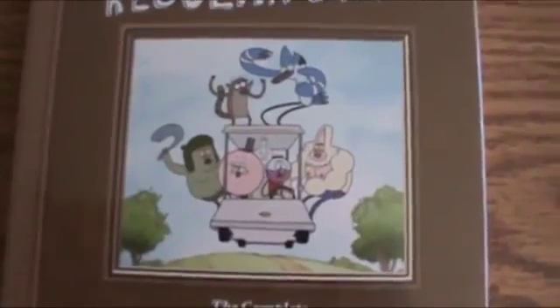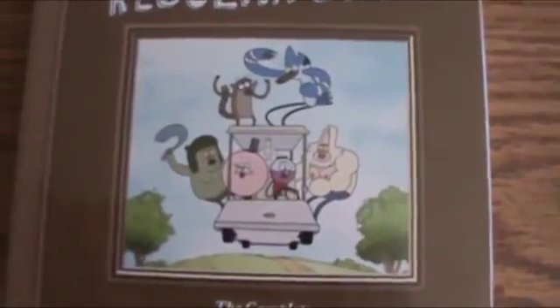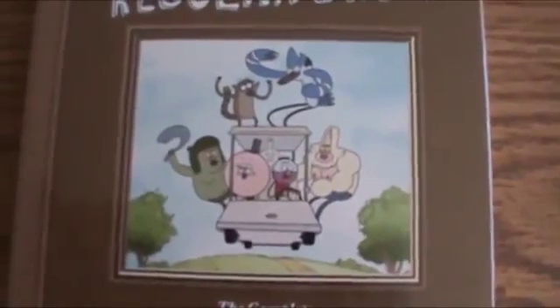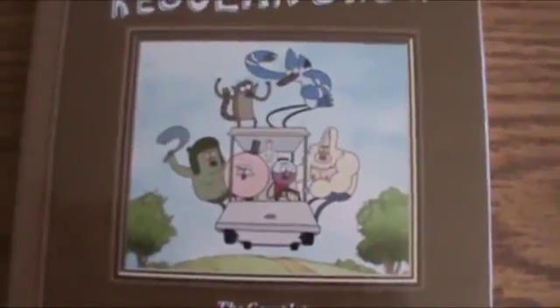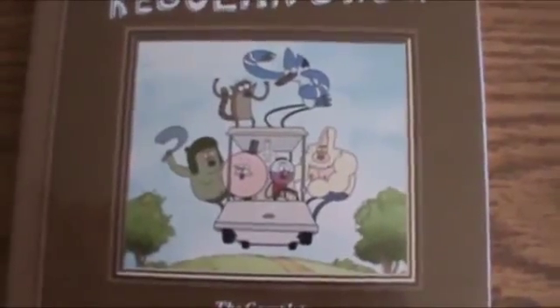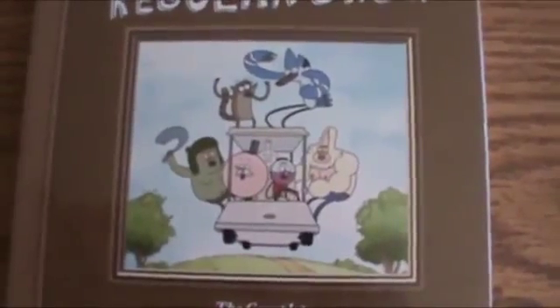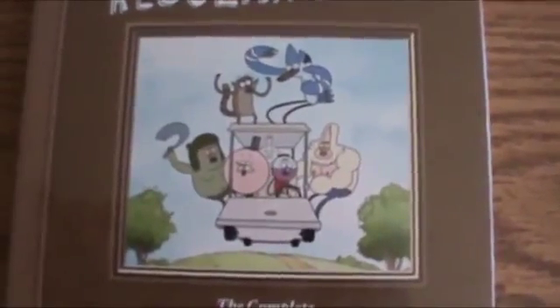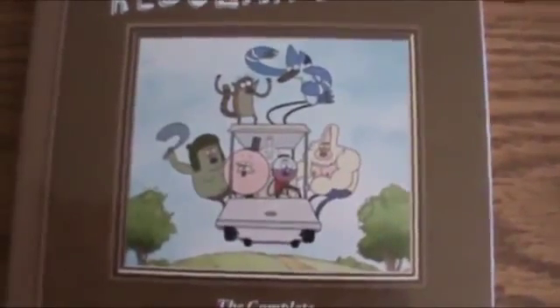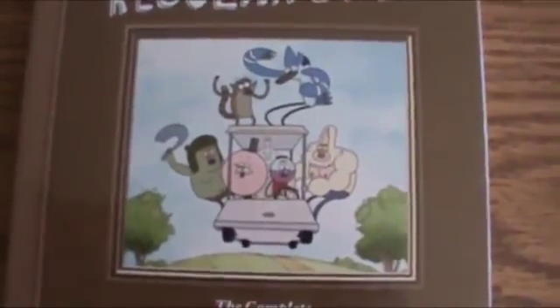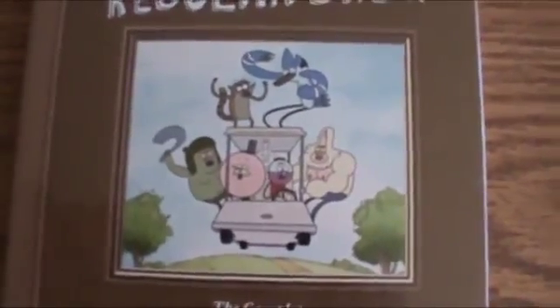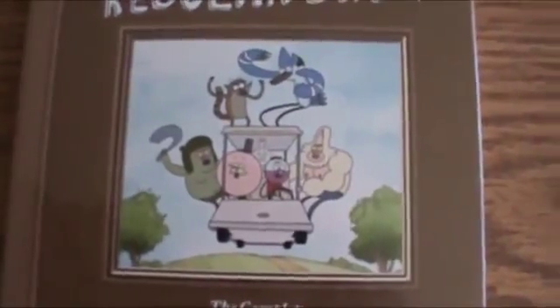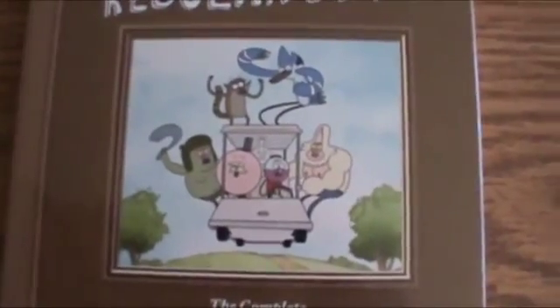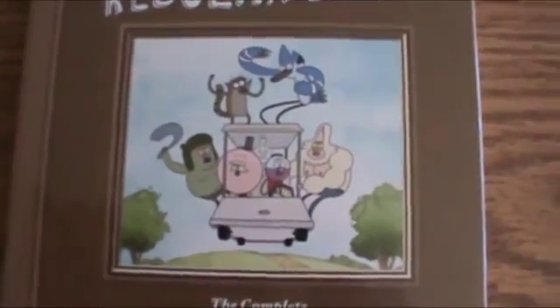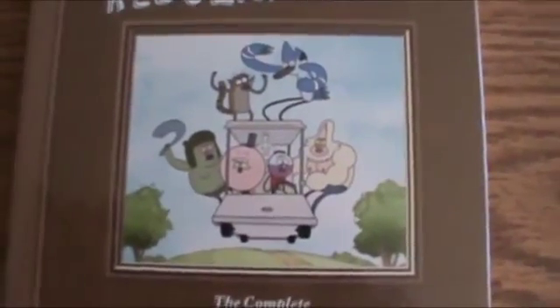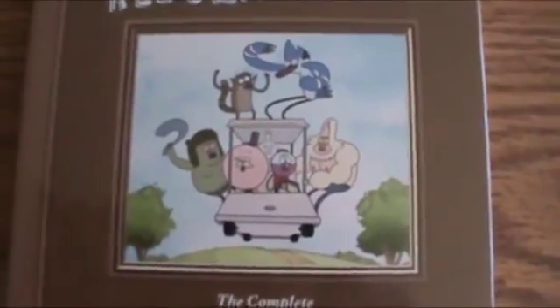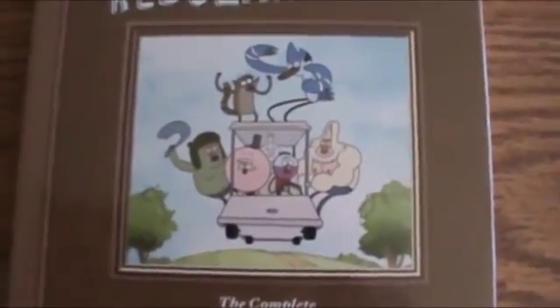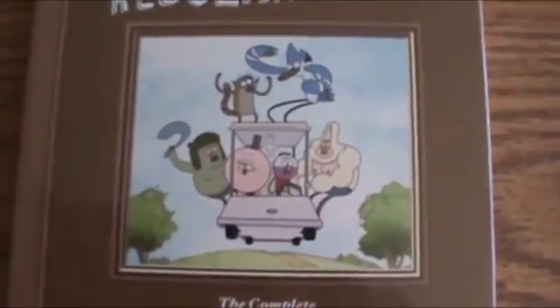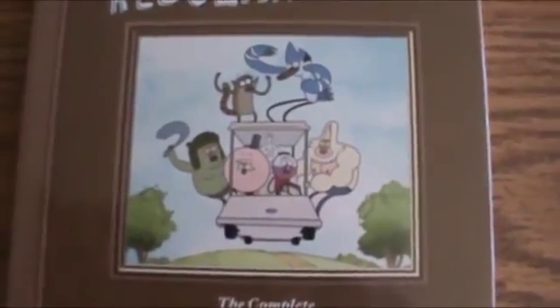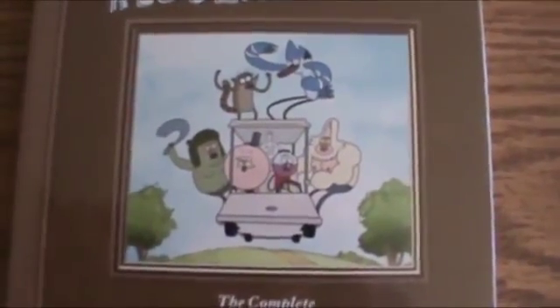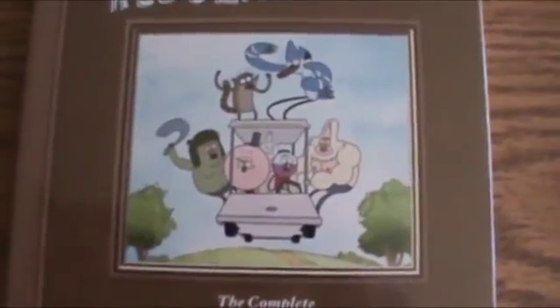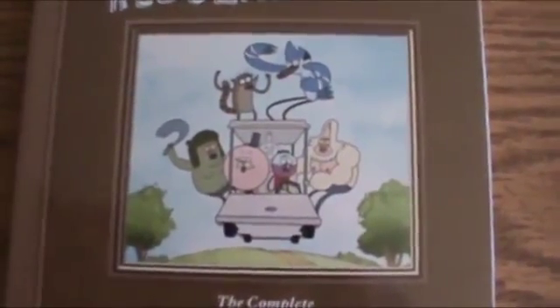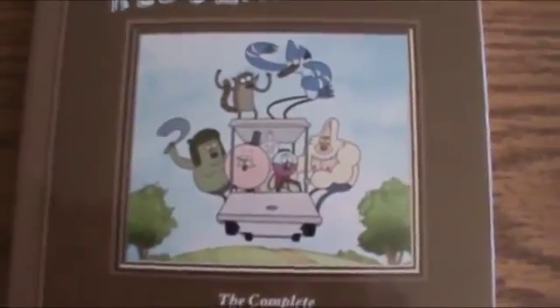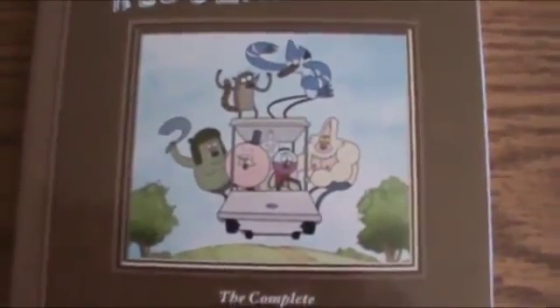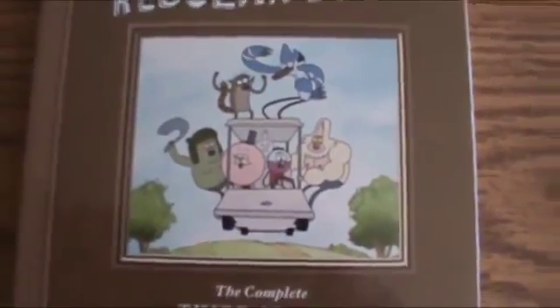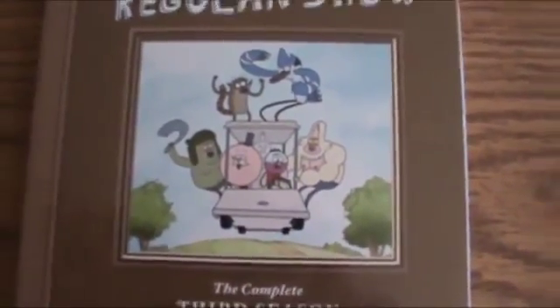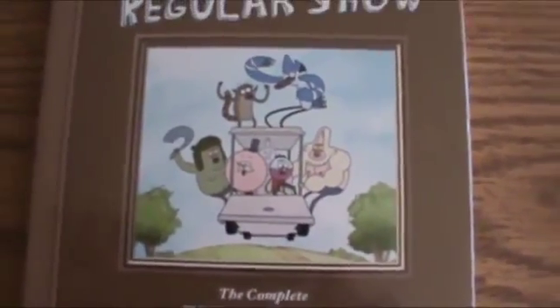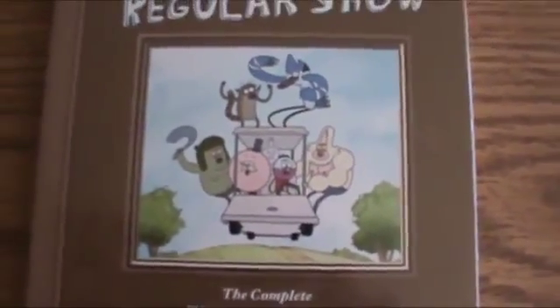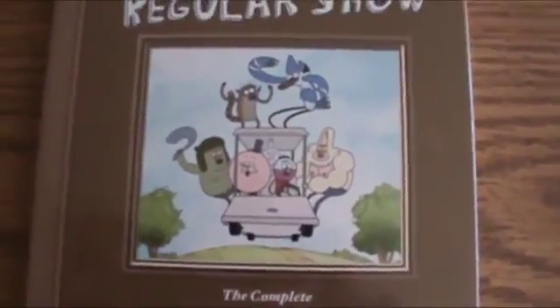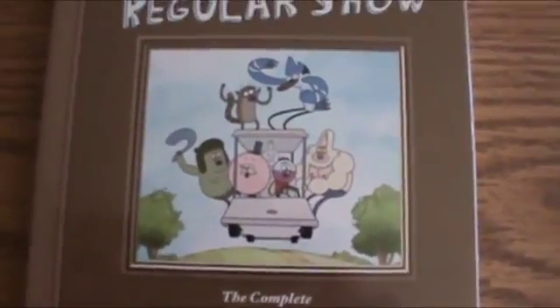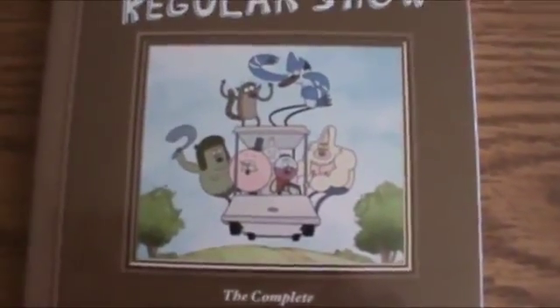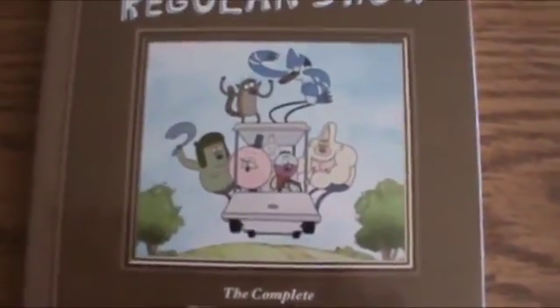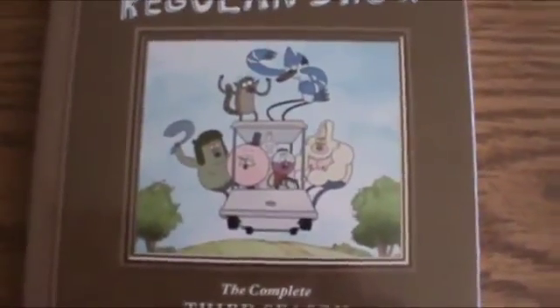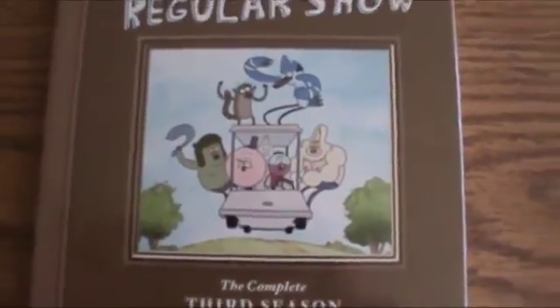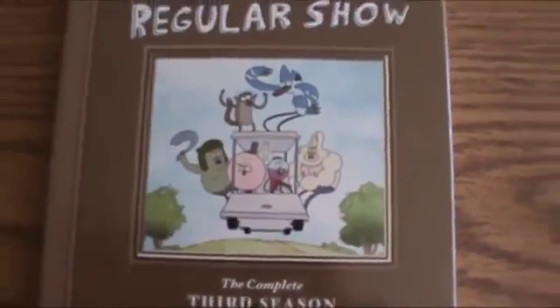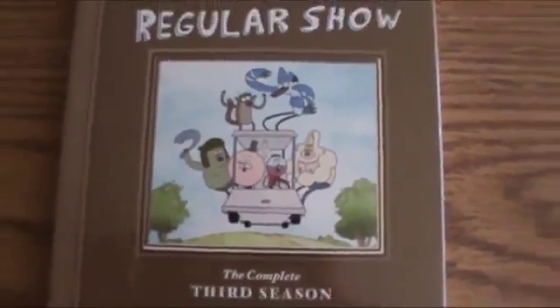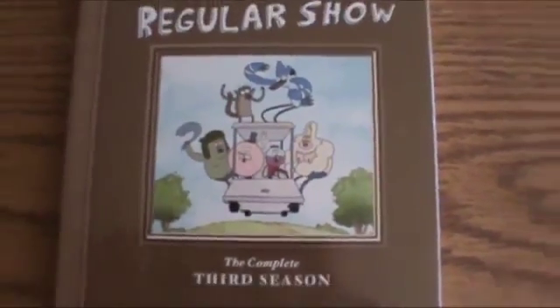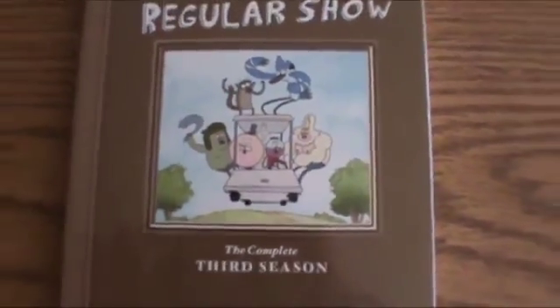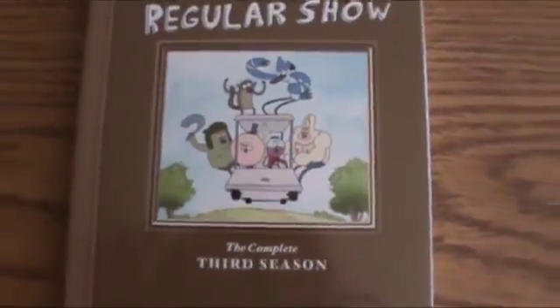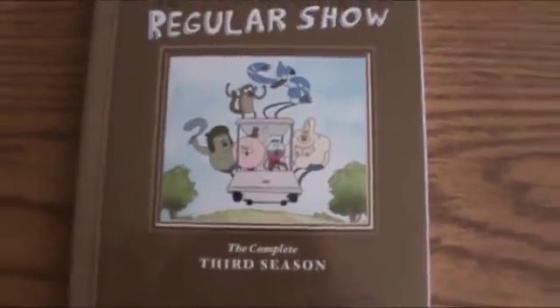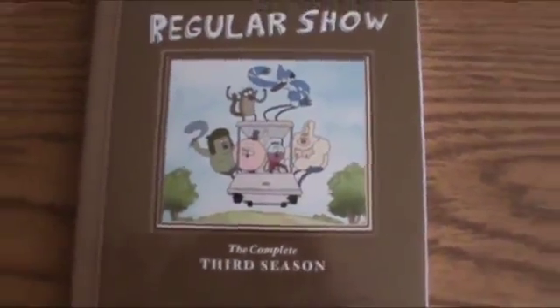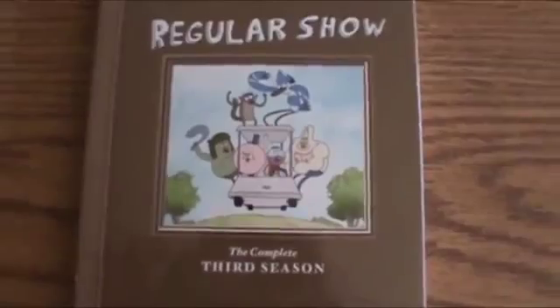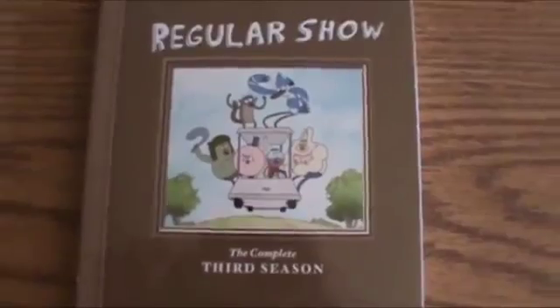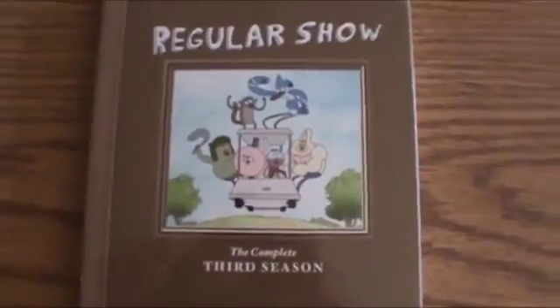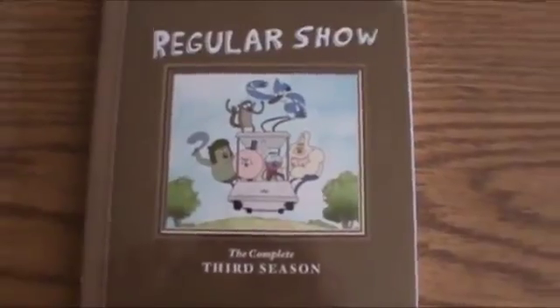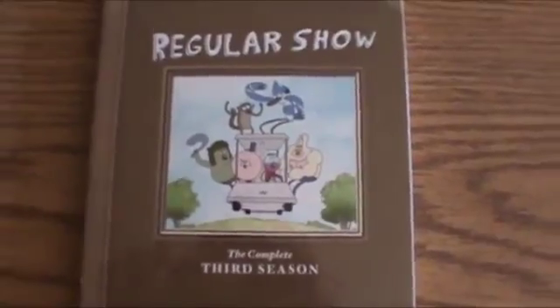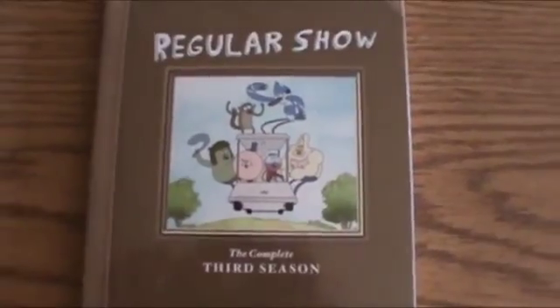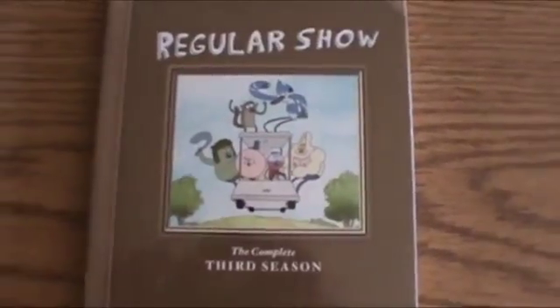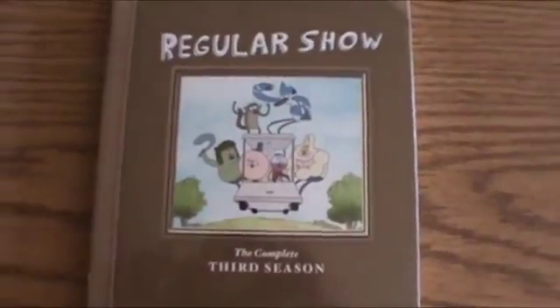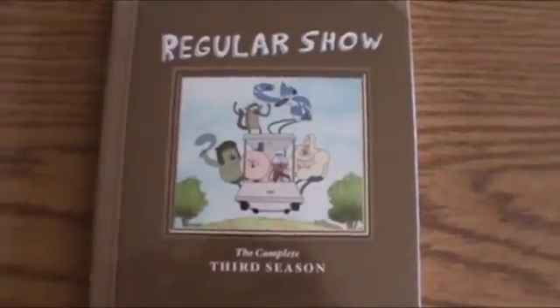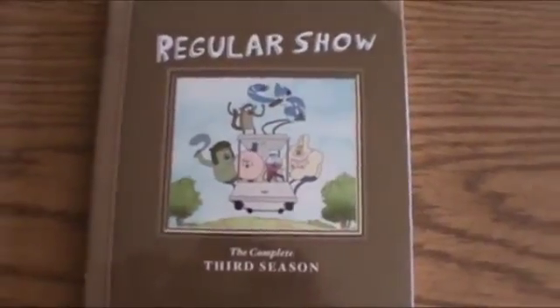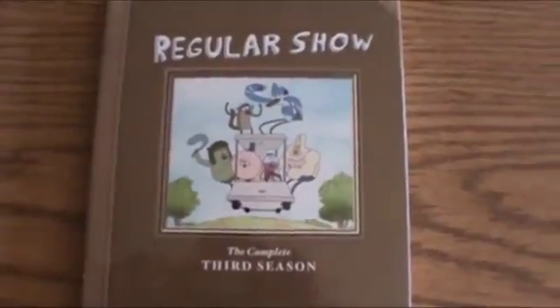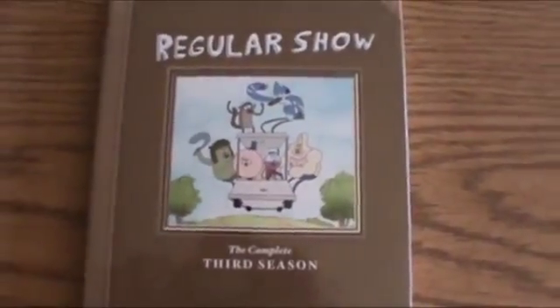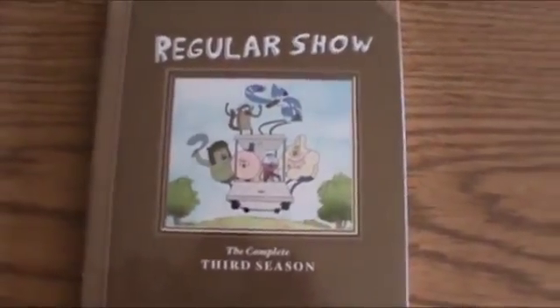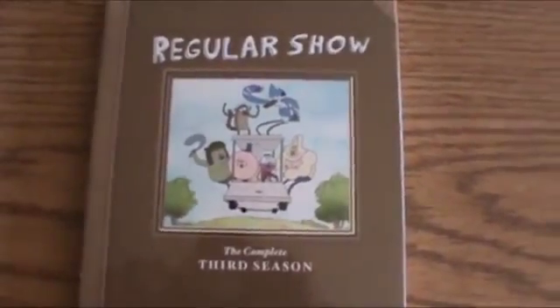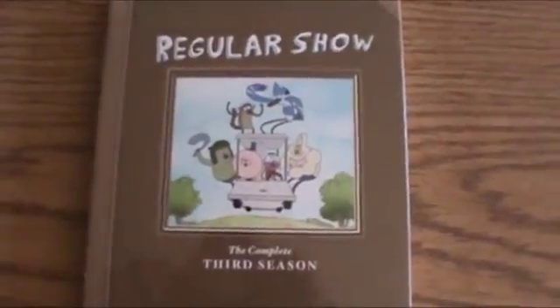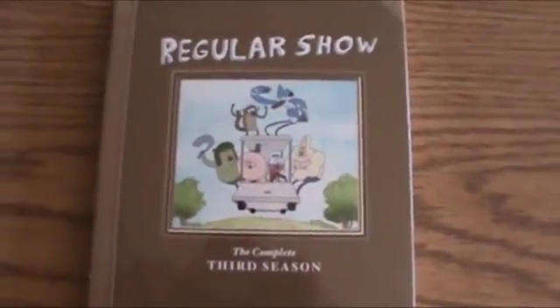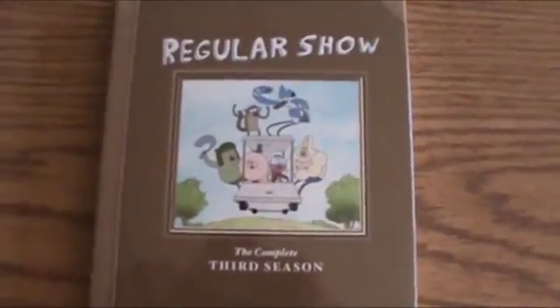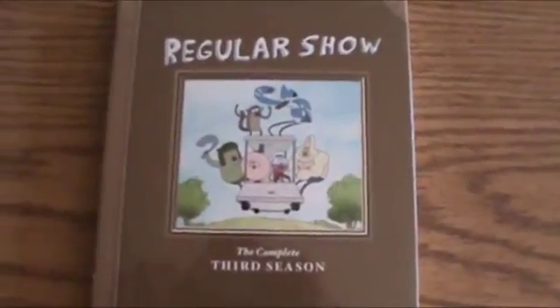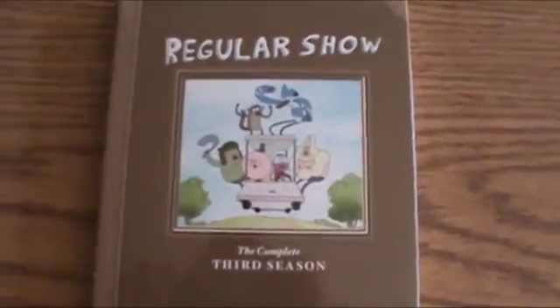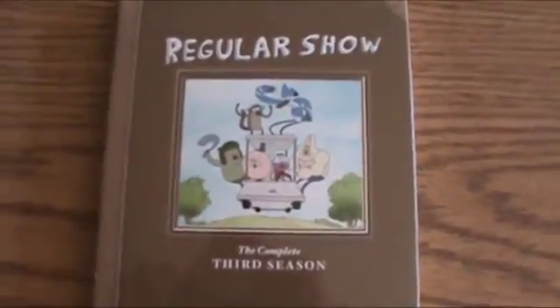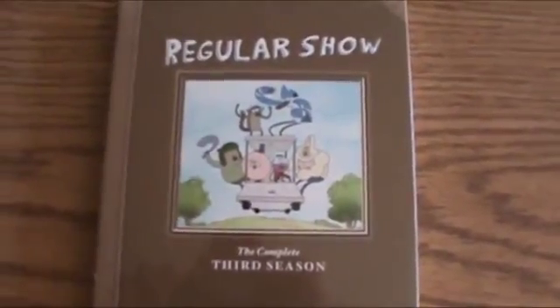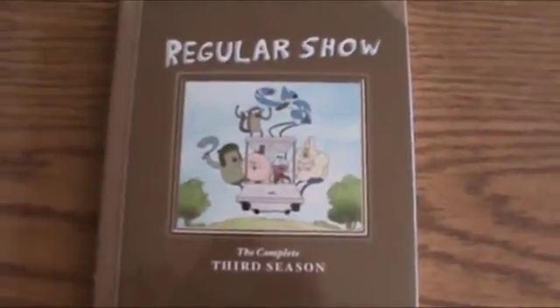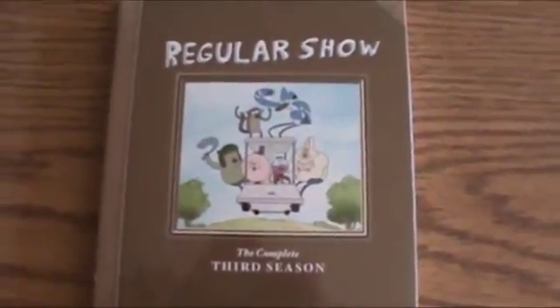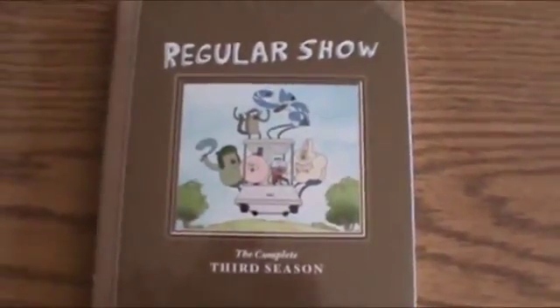Hello and welcome to my latest DVD unwrapping. As you can see, or probably guess, it is Cartoon Network's hit series Regular Show: The Complete Third Season.